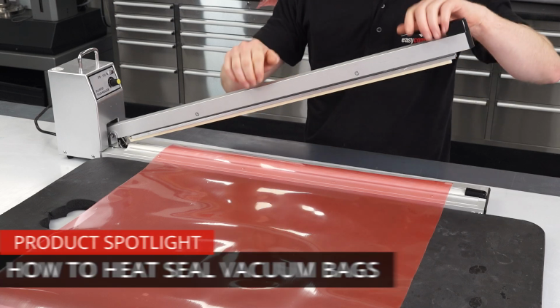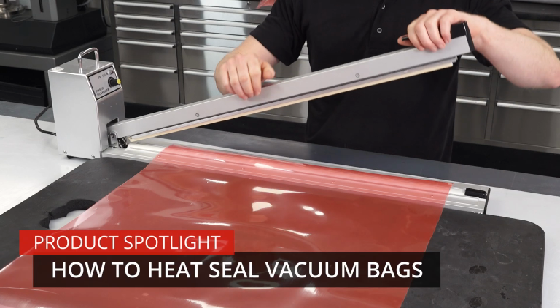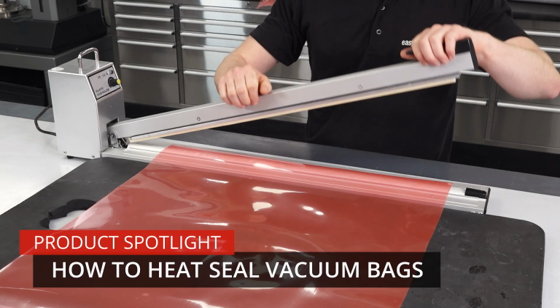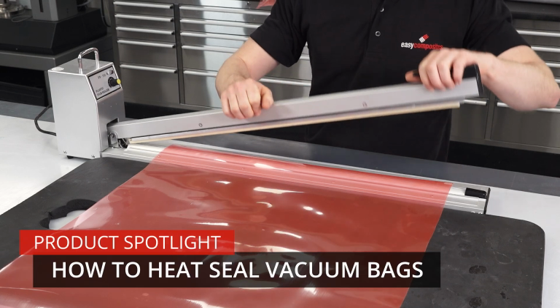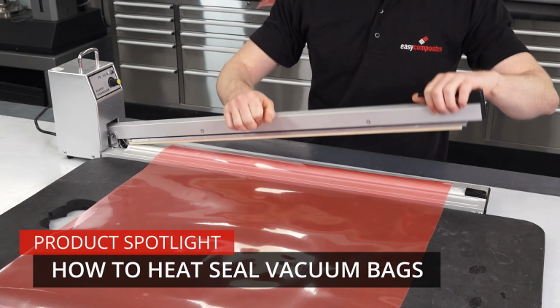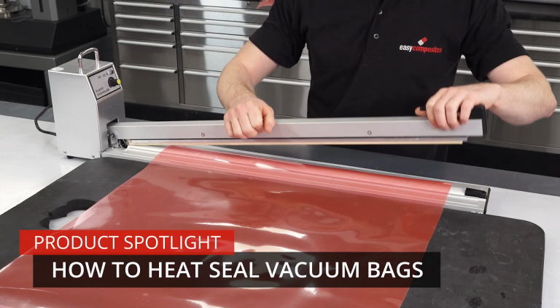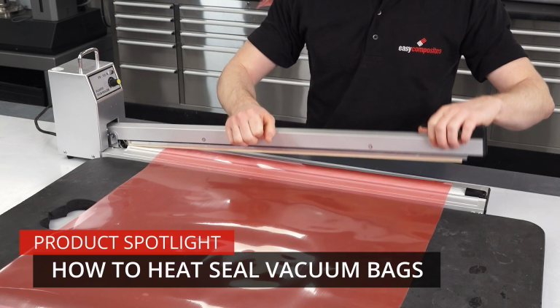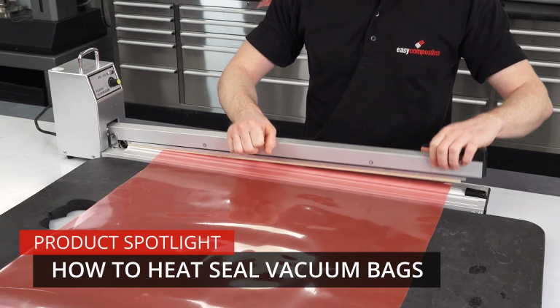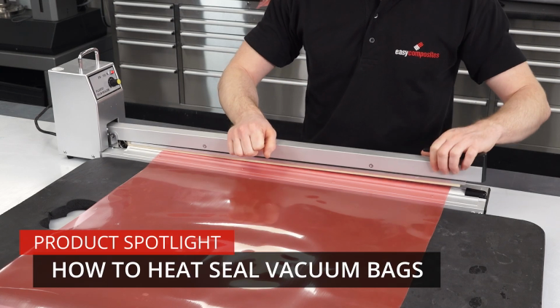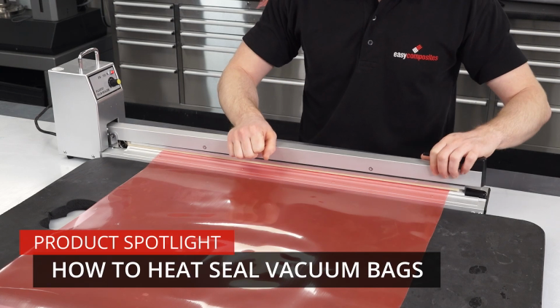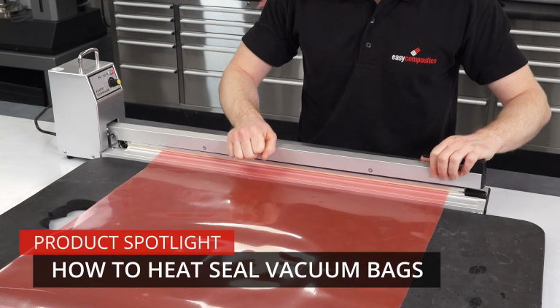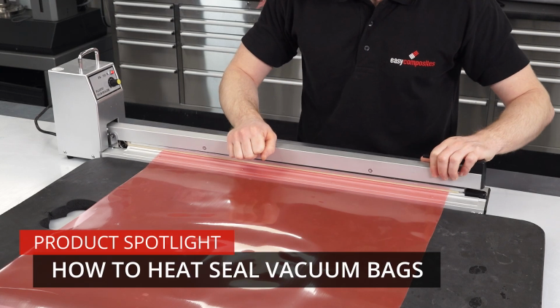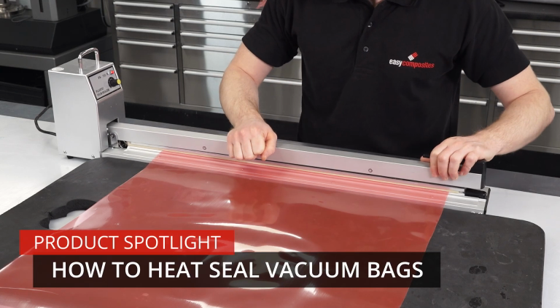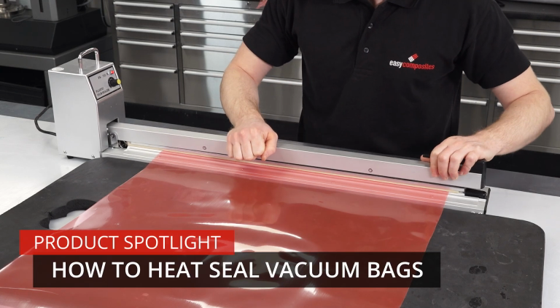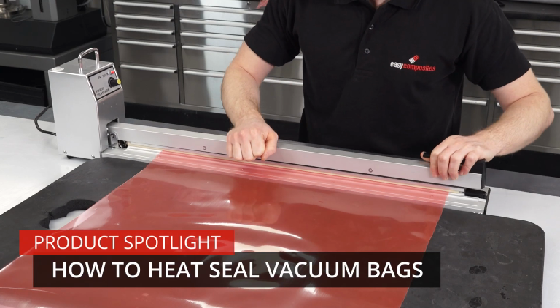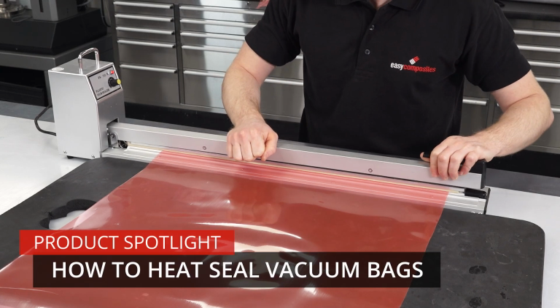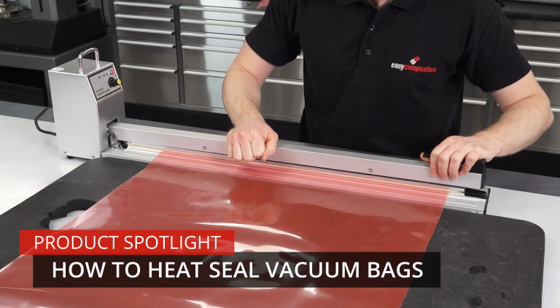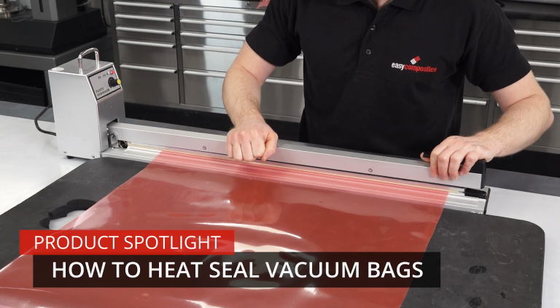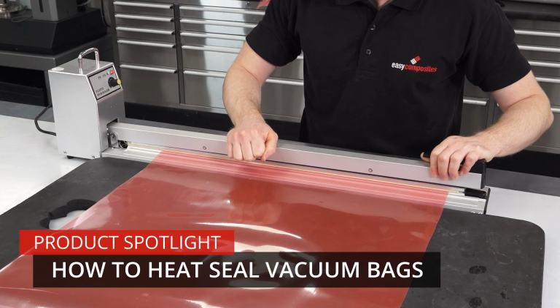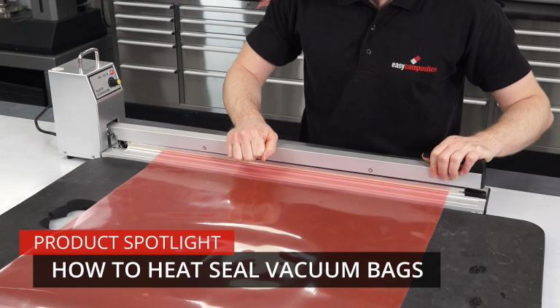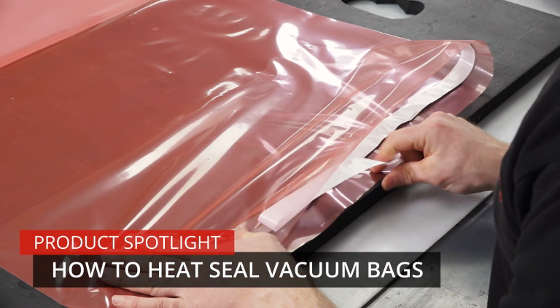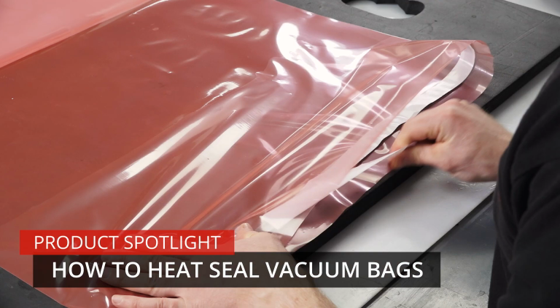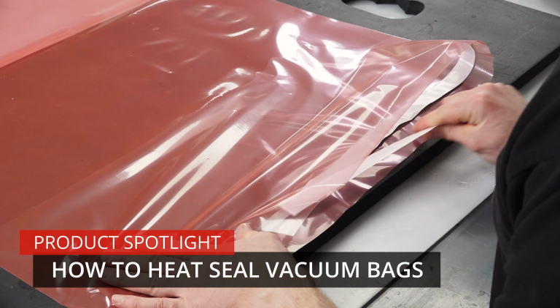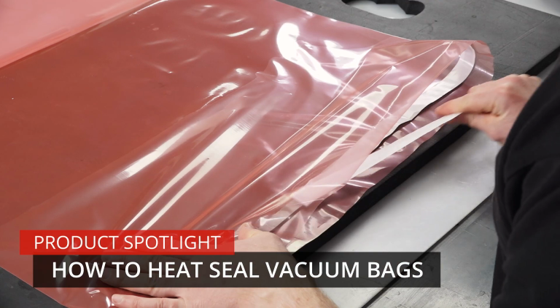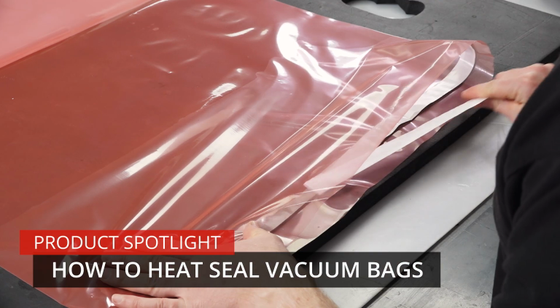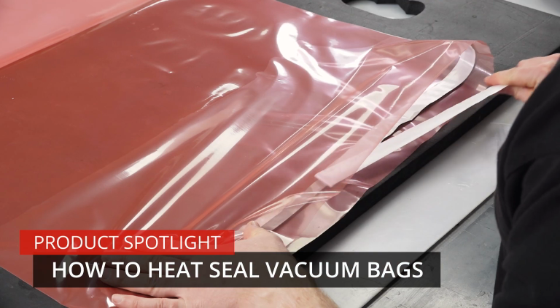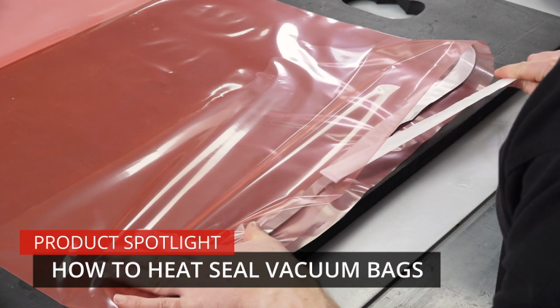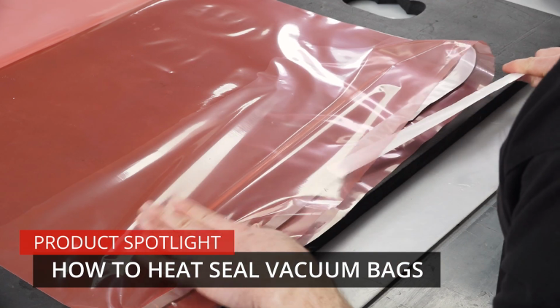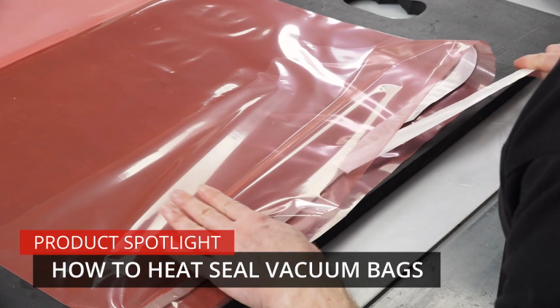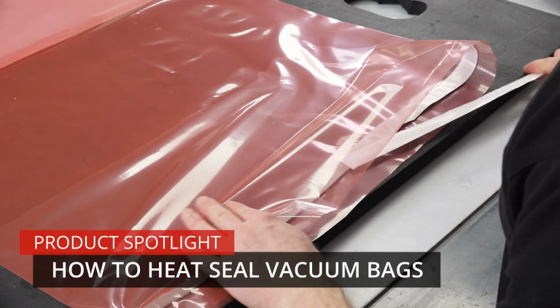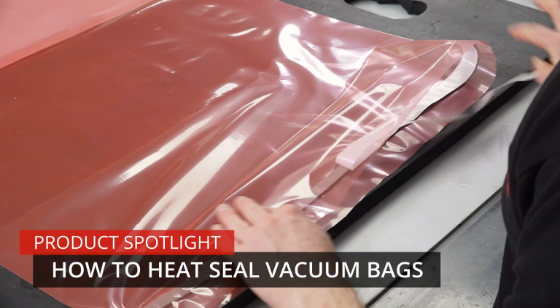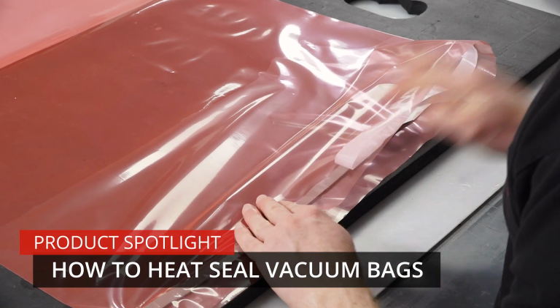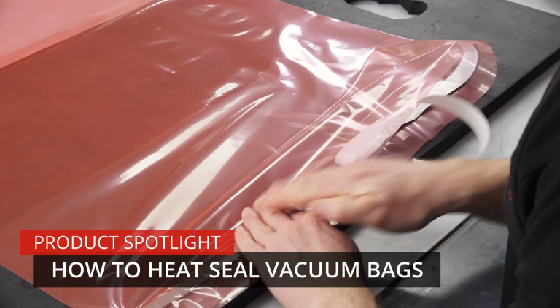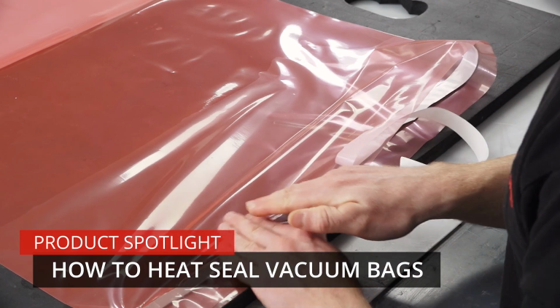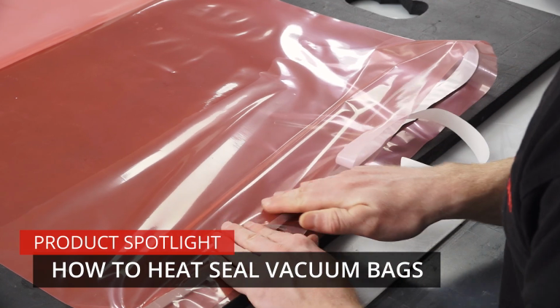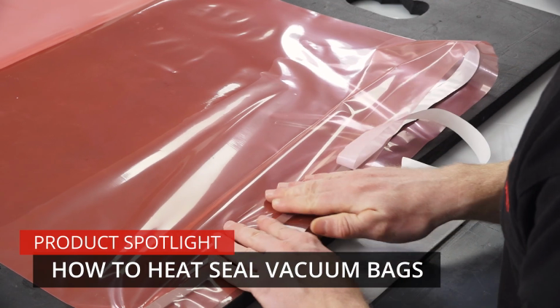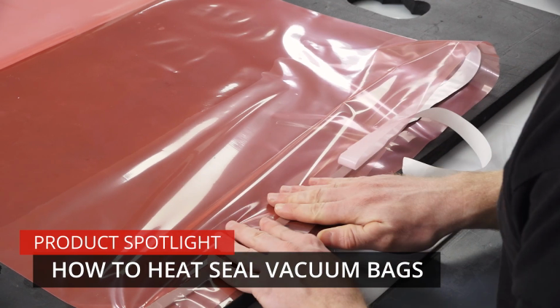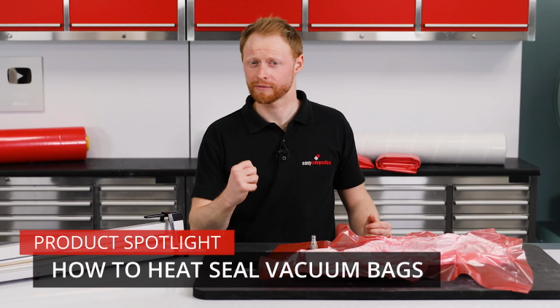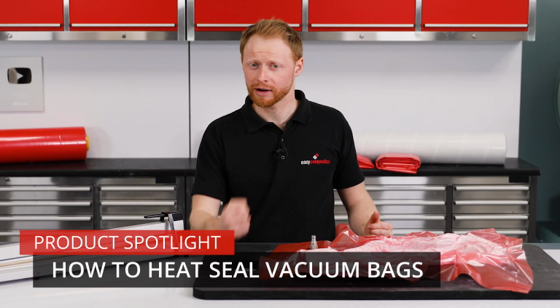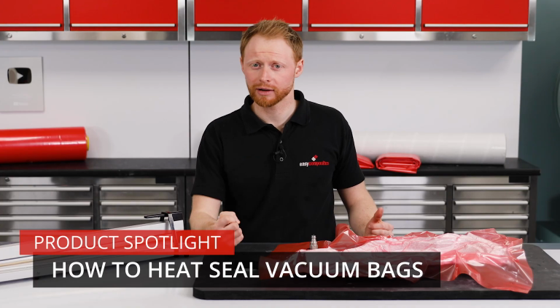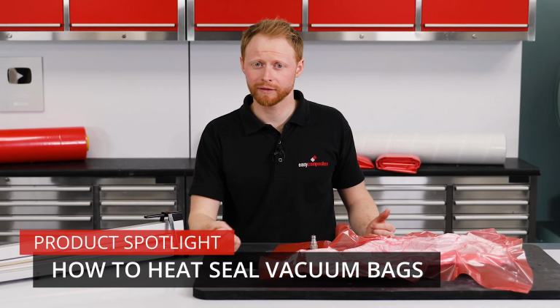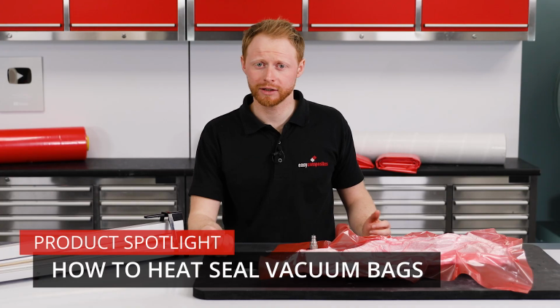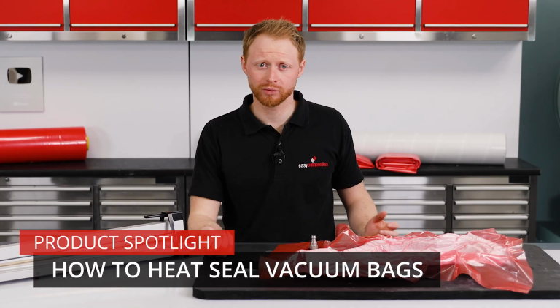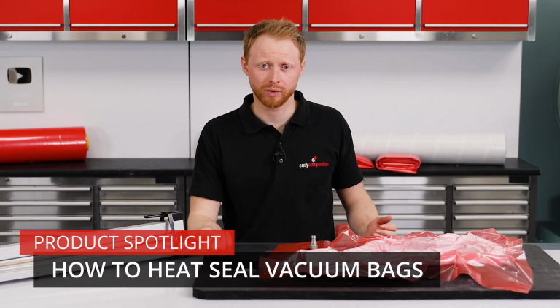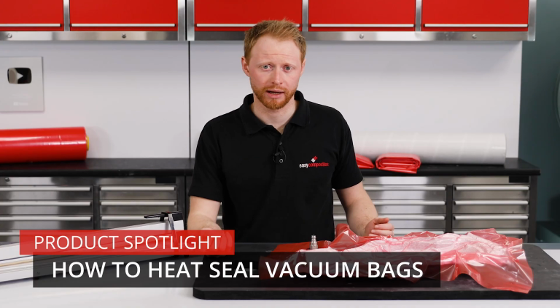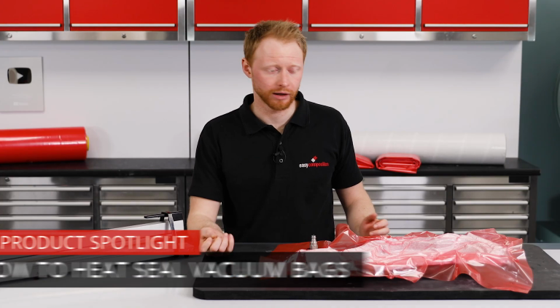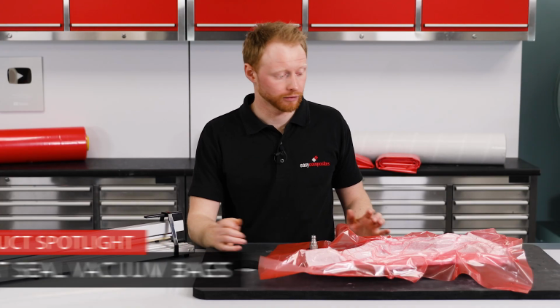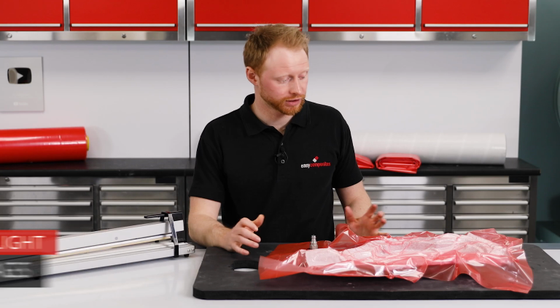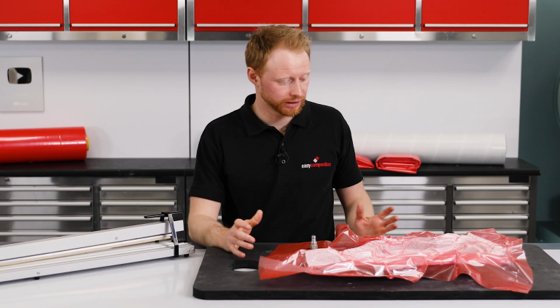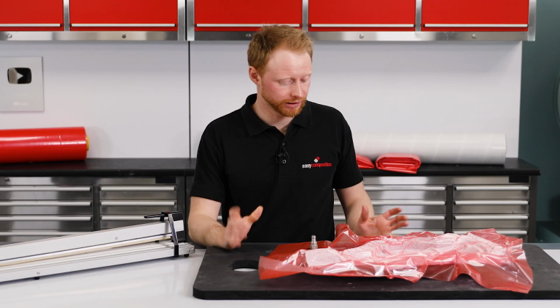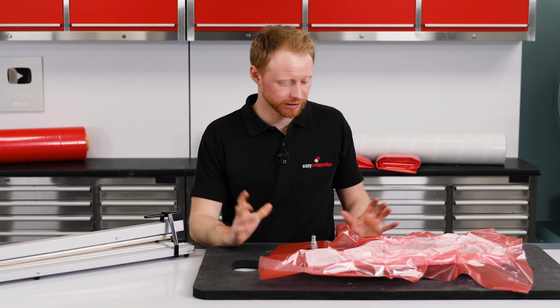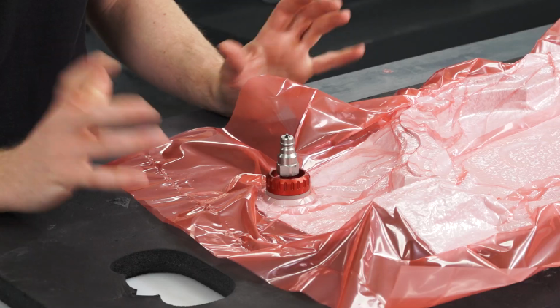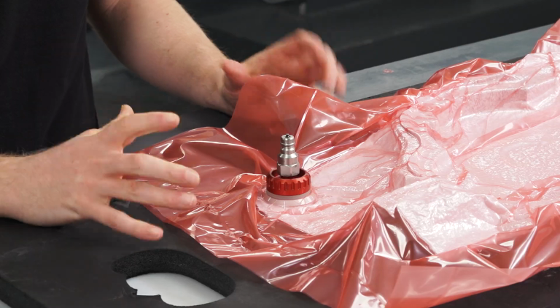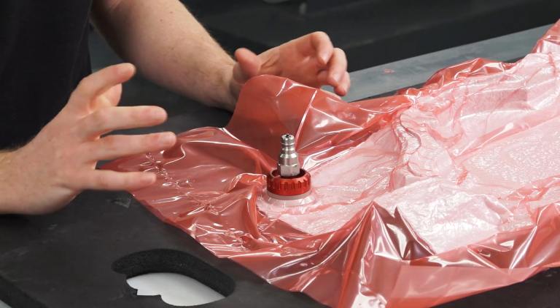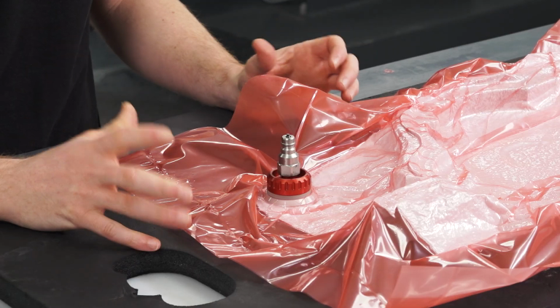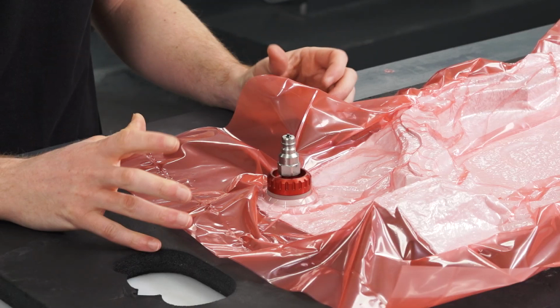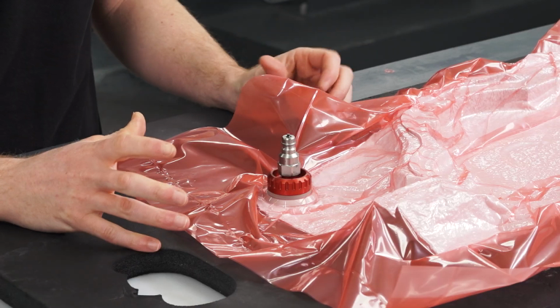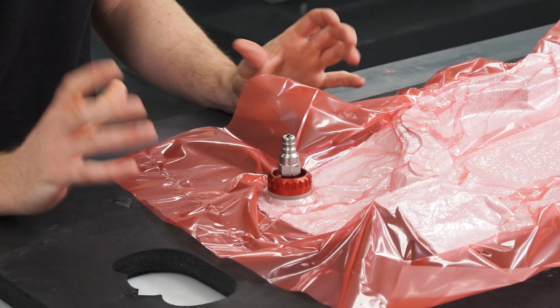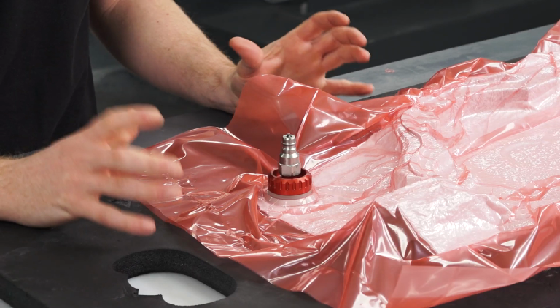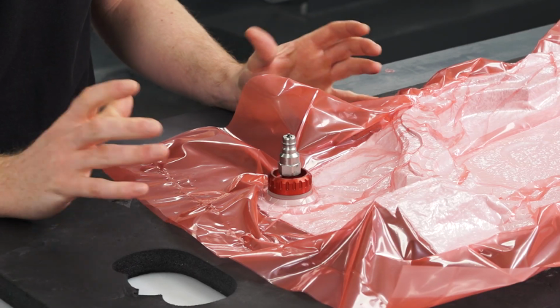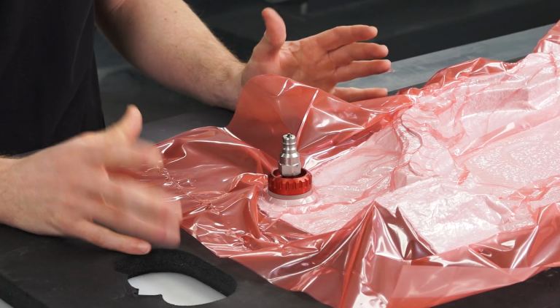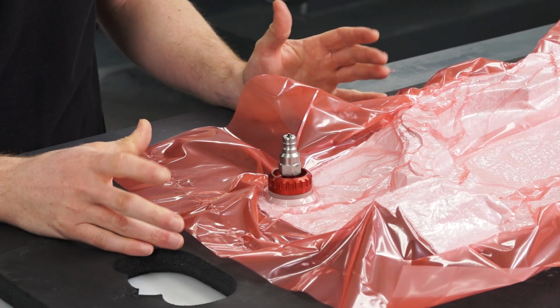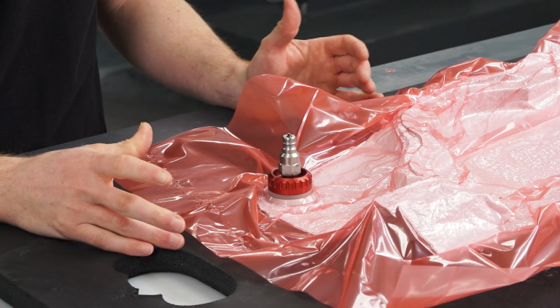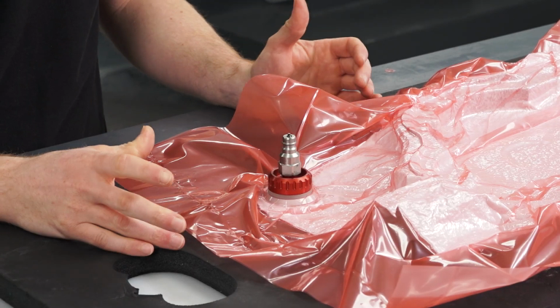In composites, heat sealing vacuum bags rather than using a sealant tape really is a very efficient way of sealing smaller vacuum bags like this.